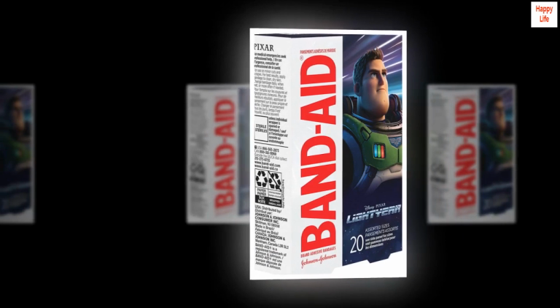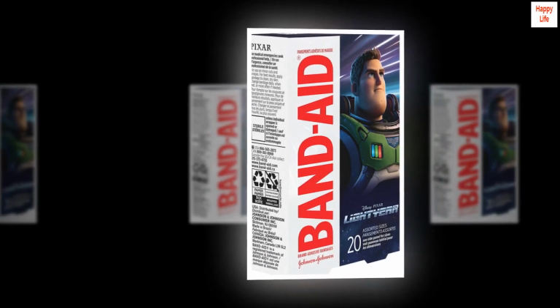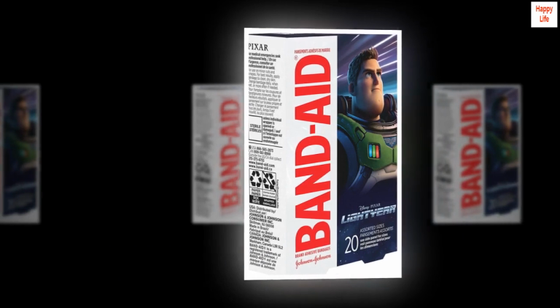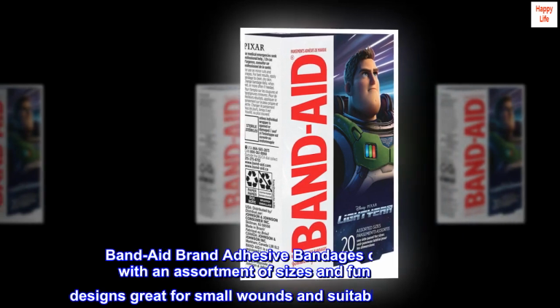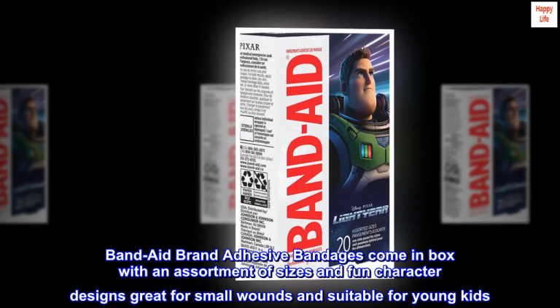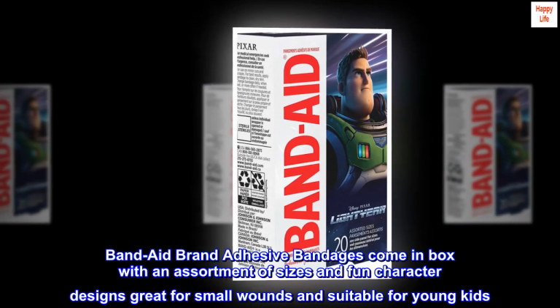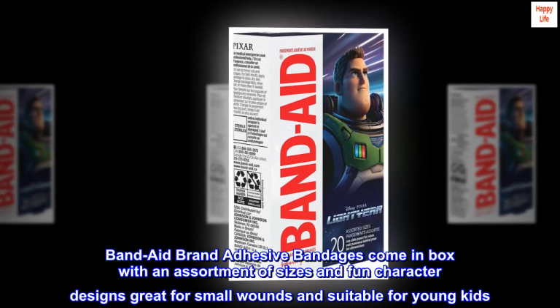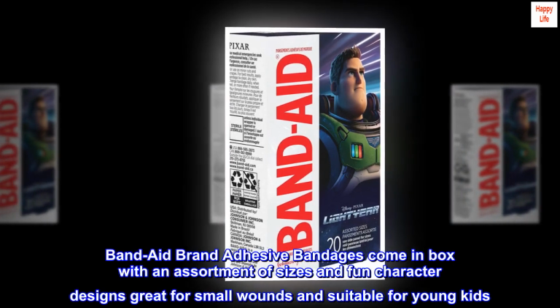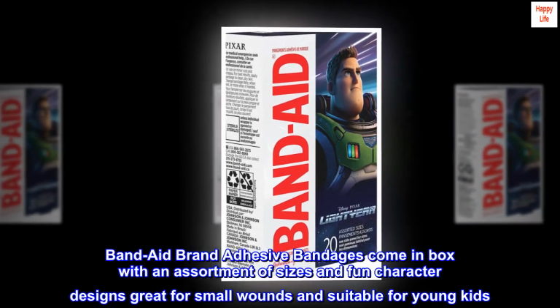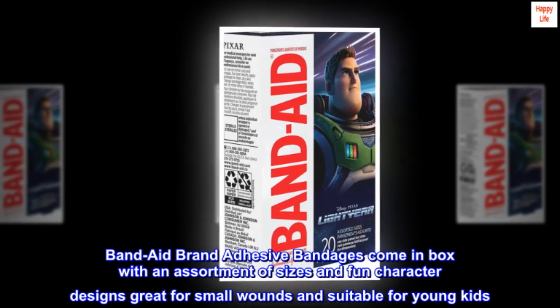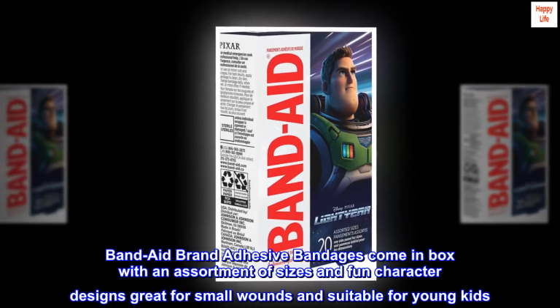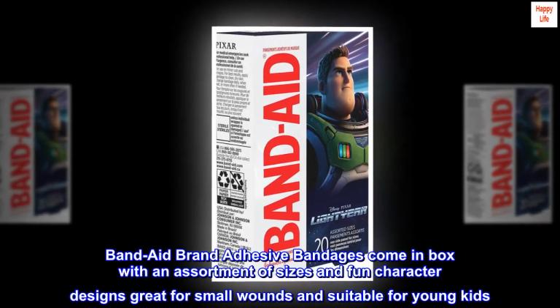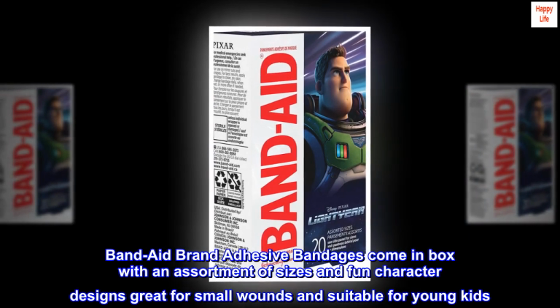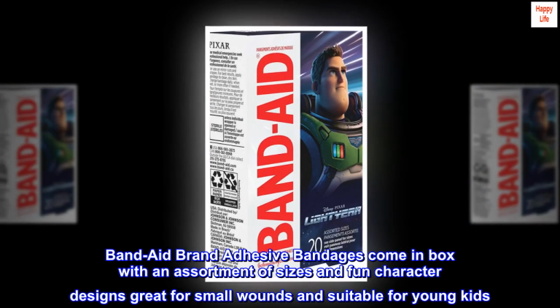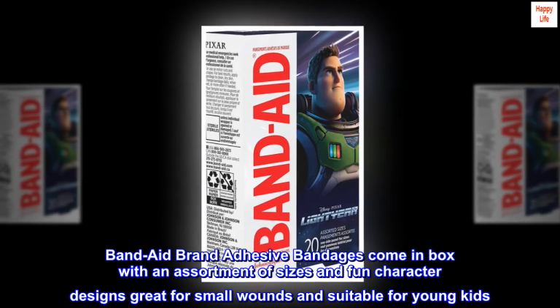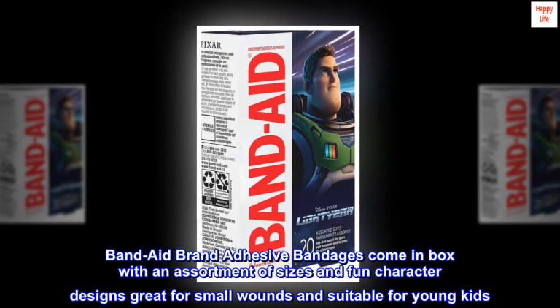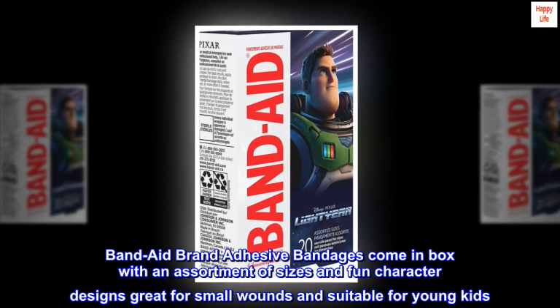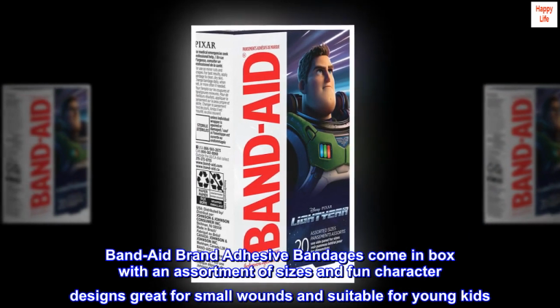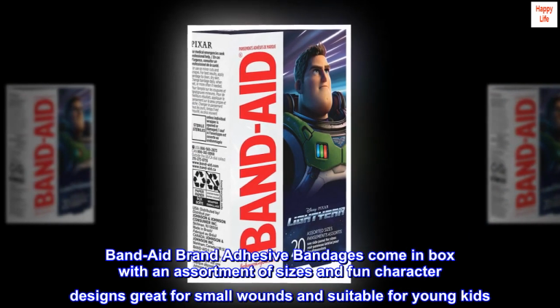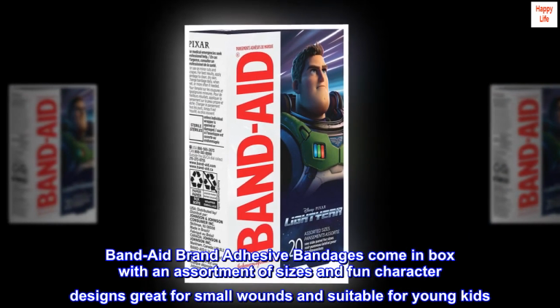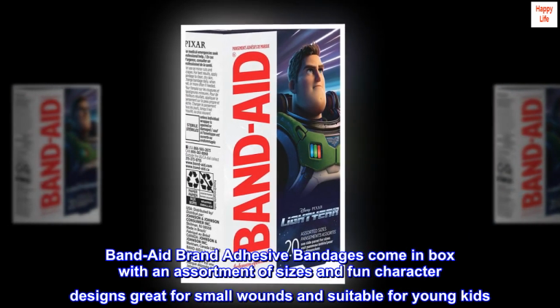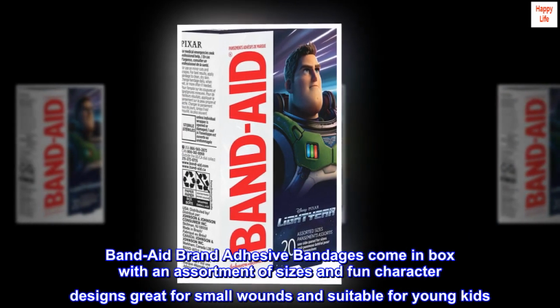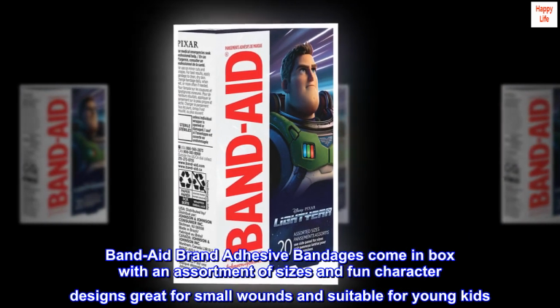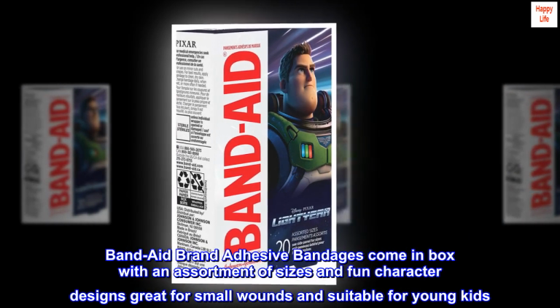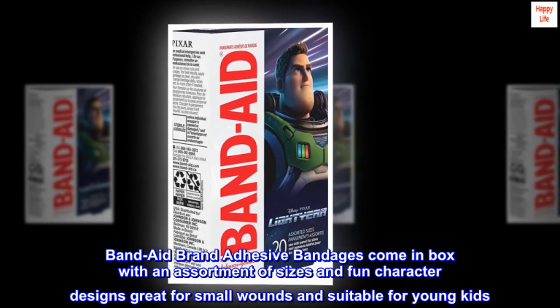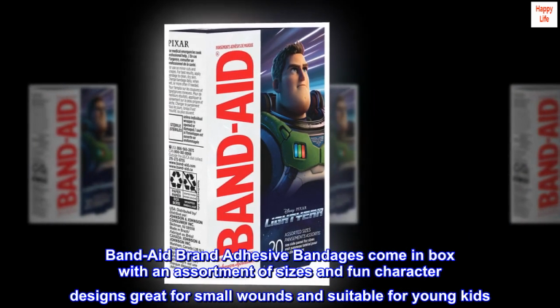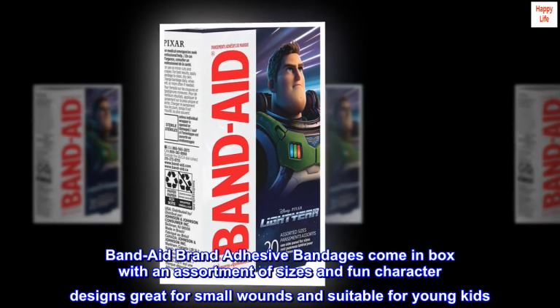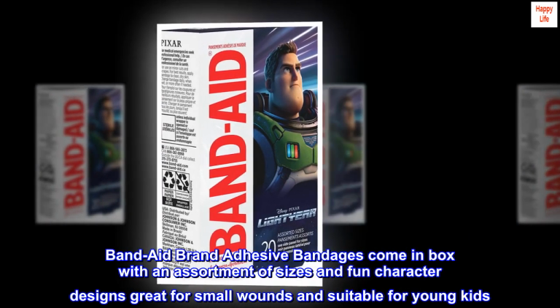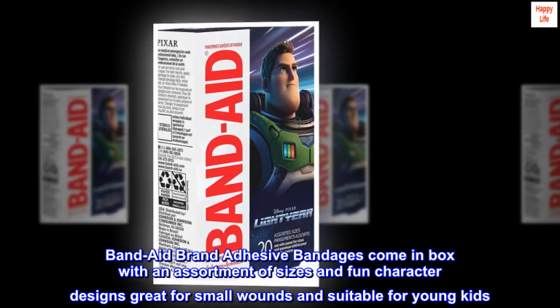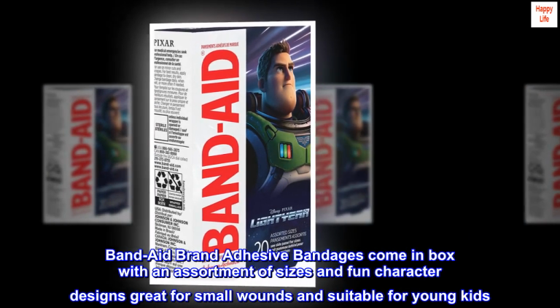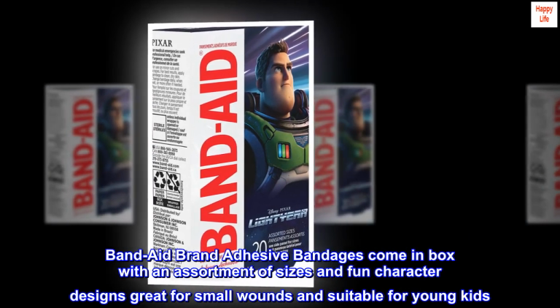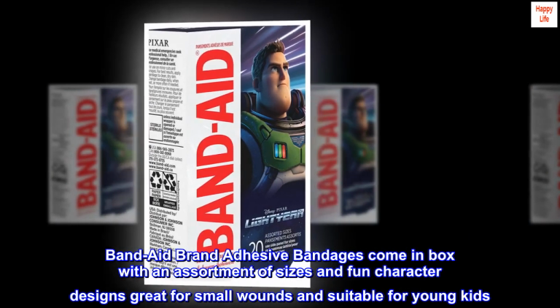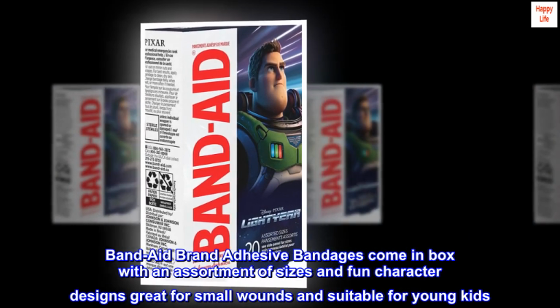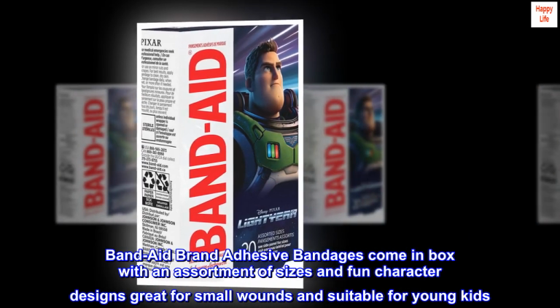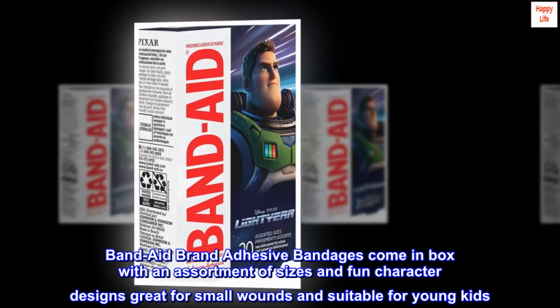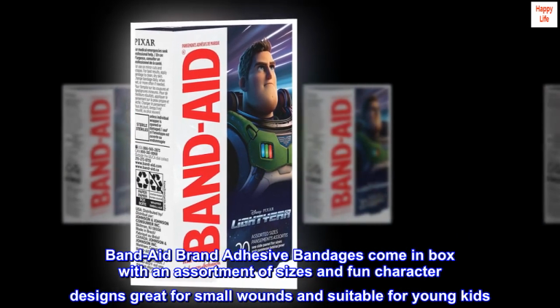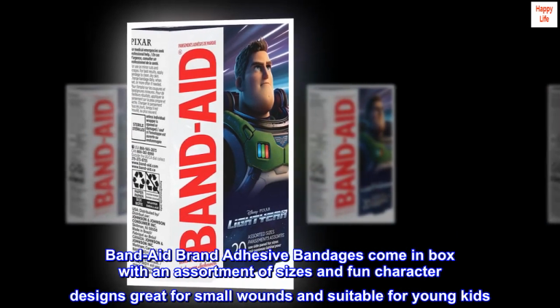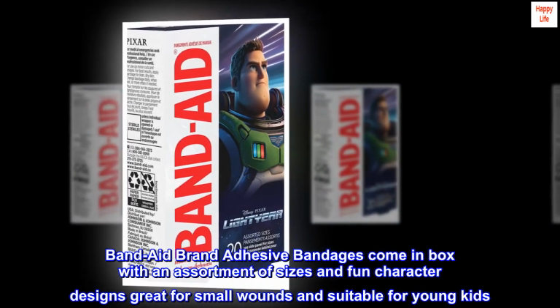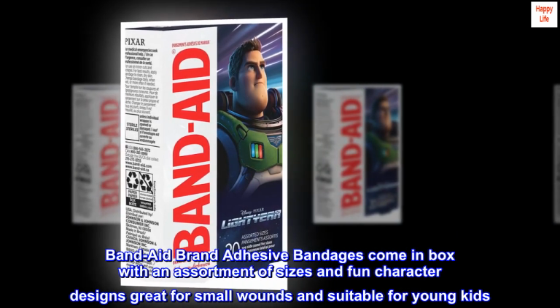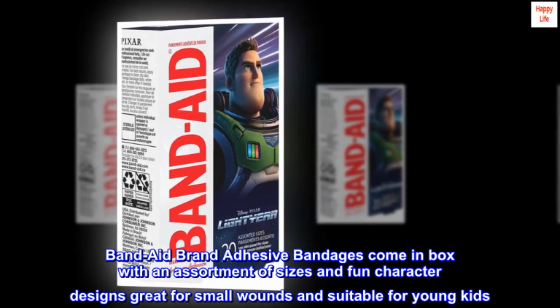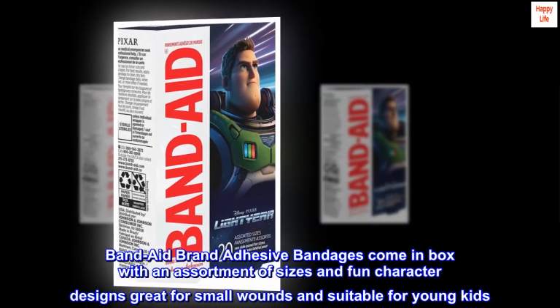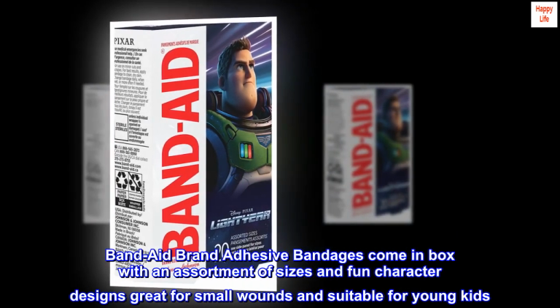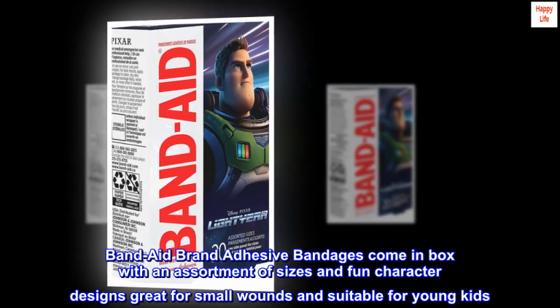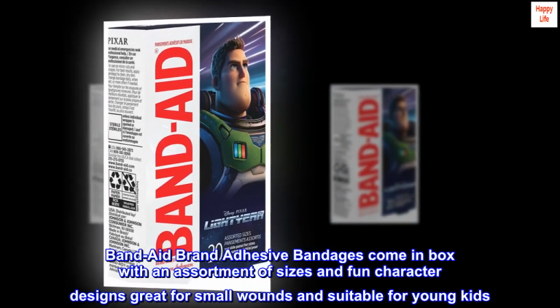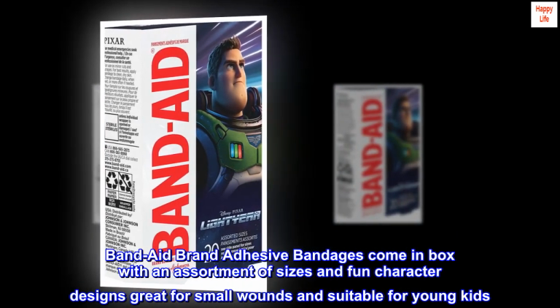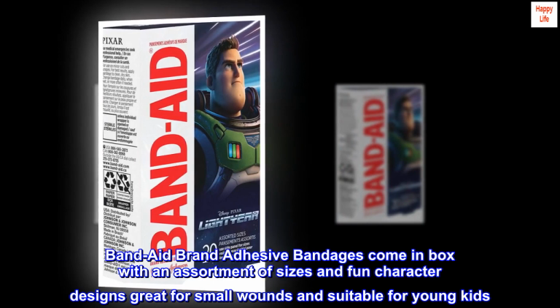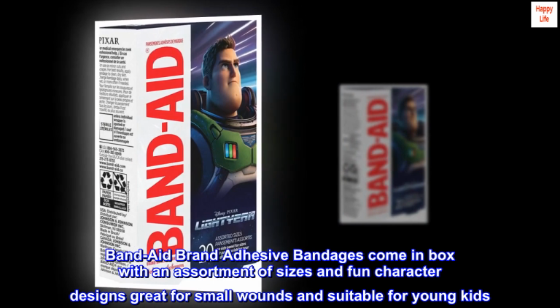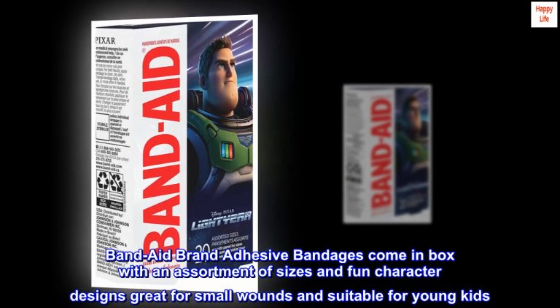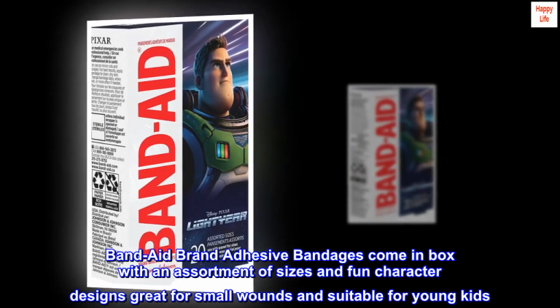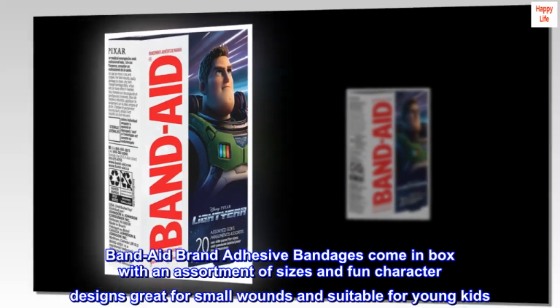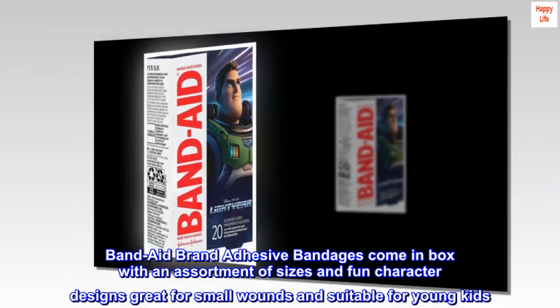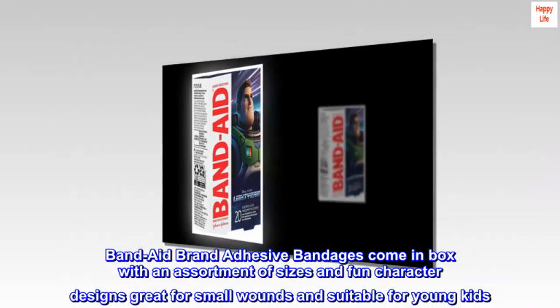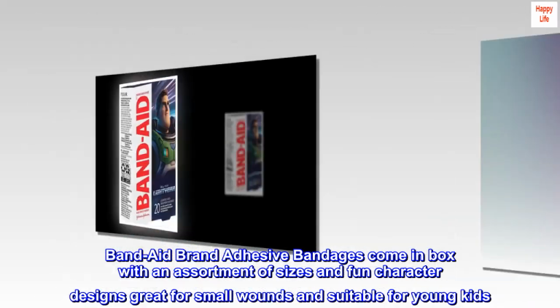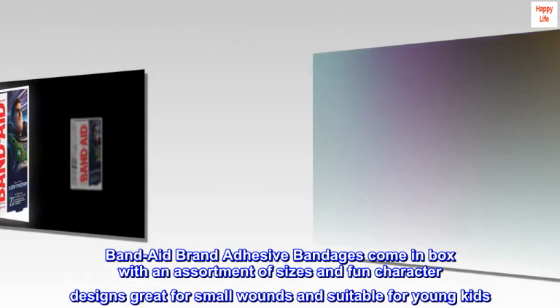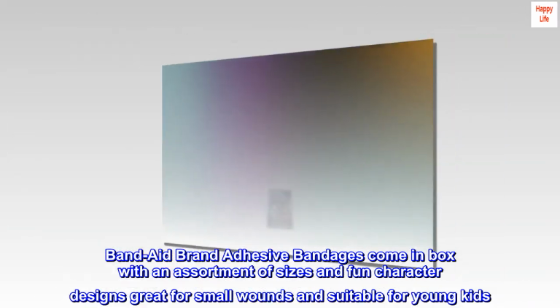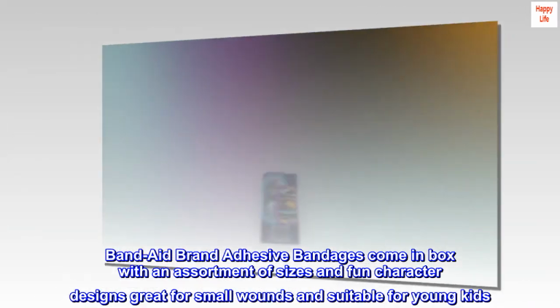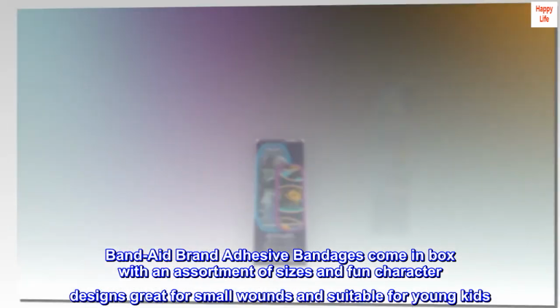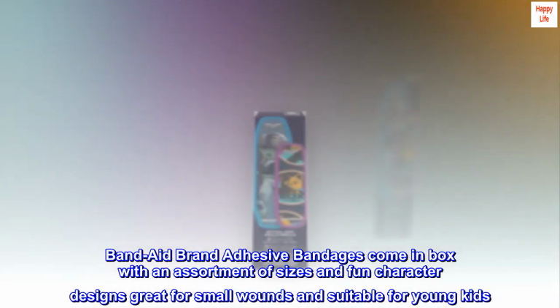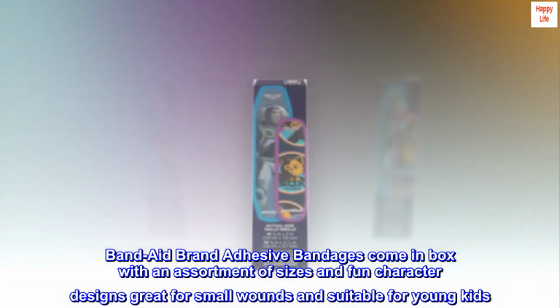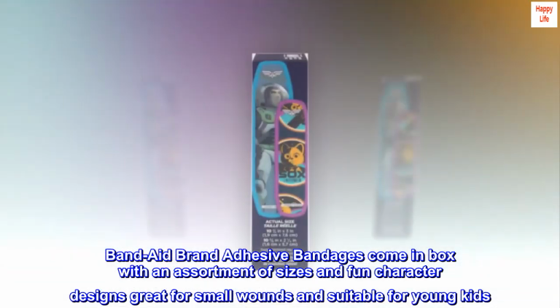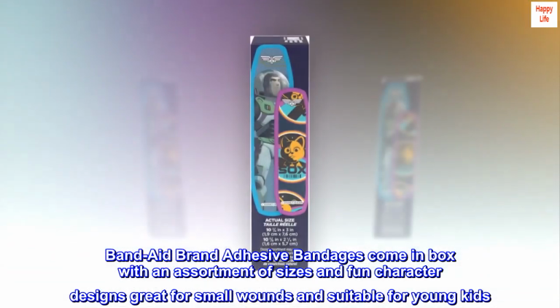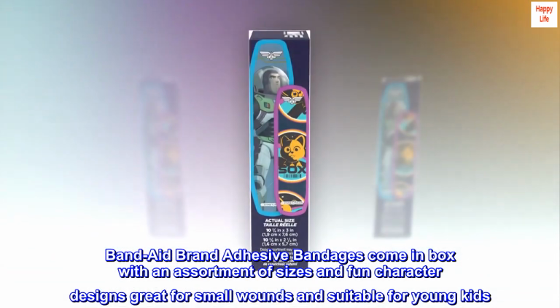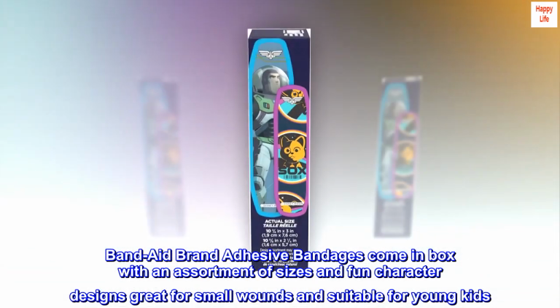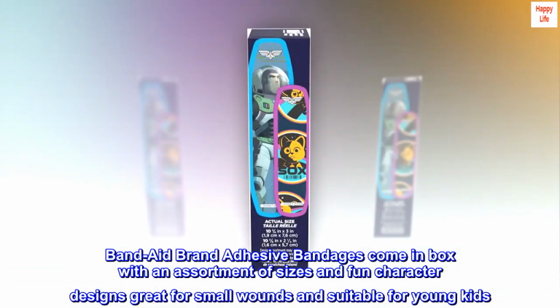Band-Aid brand adhesive bandages come in a box with an assortment of sizes and fun character designs, great for small wounds and suitable for young kids.